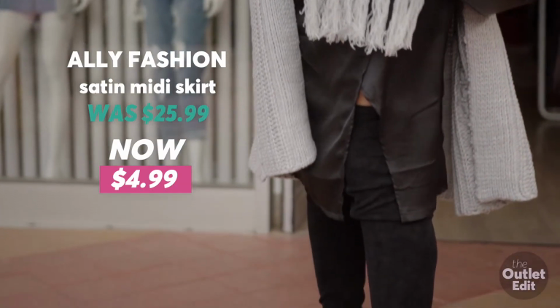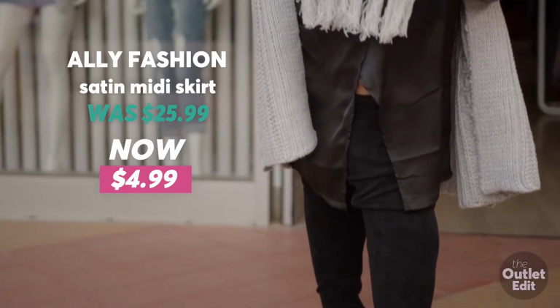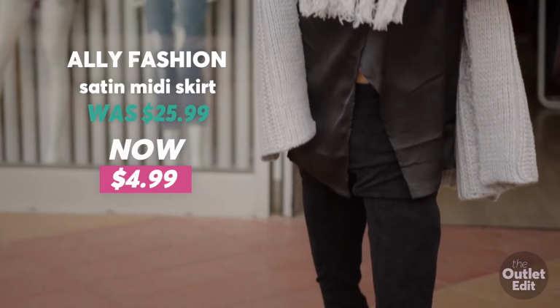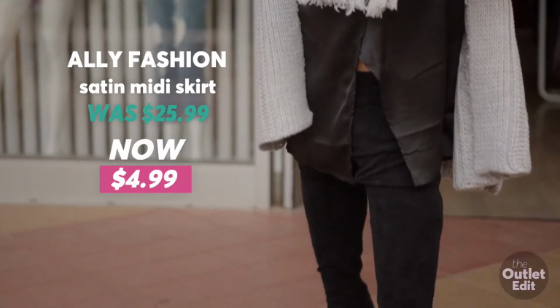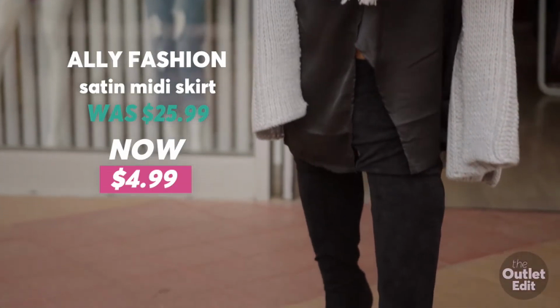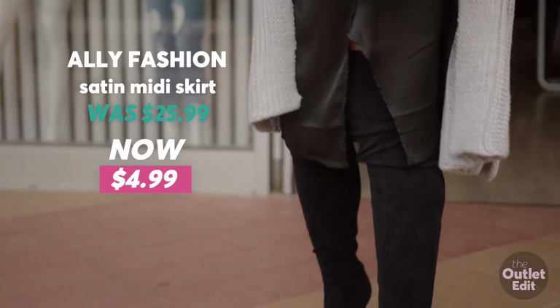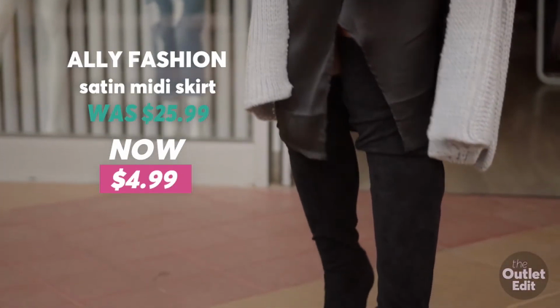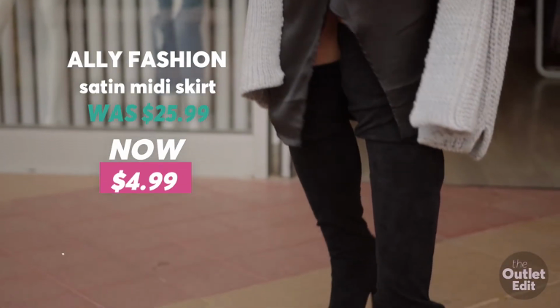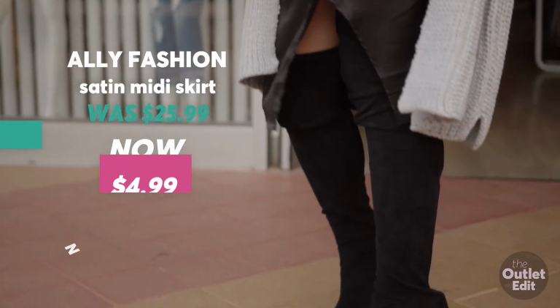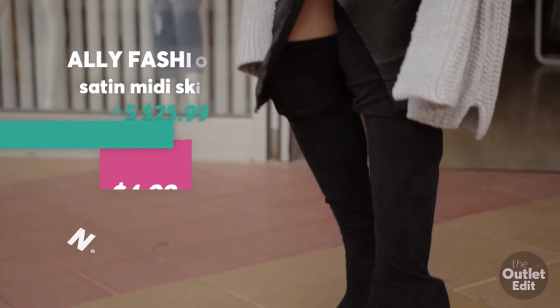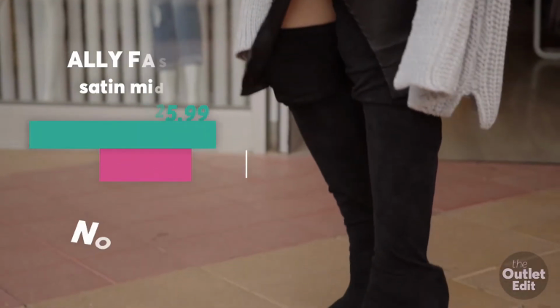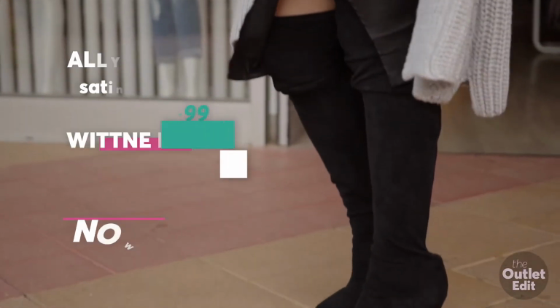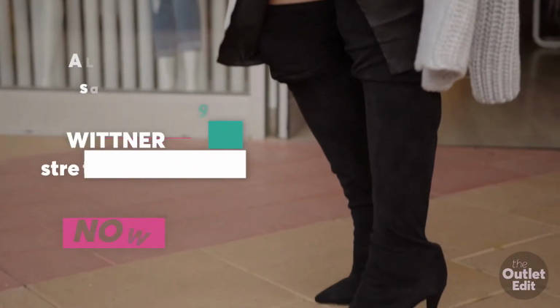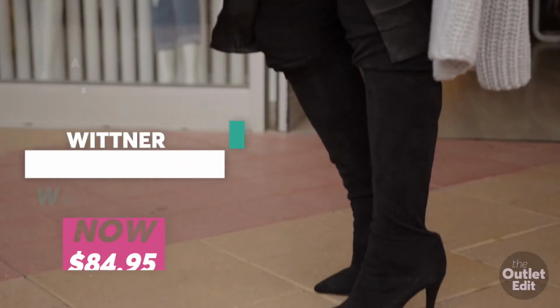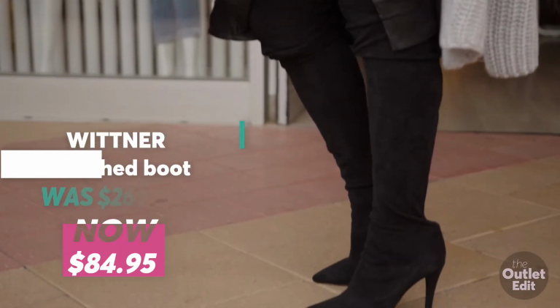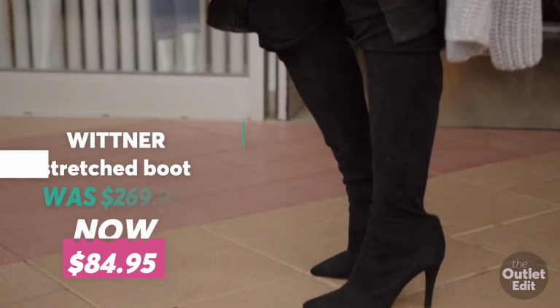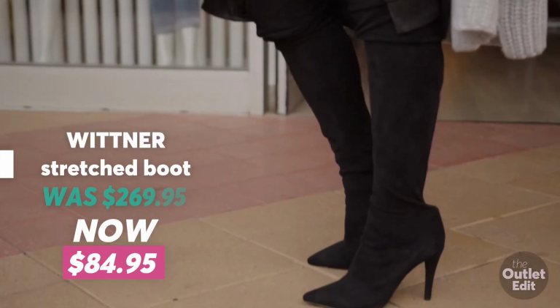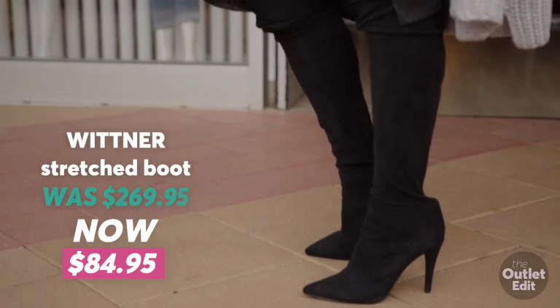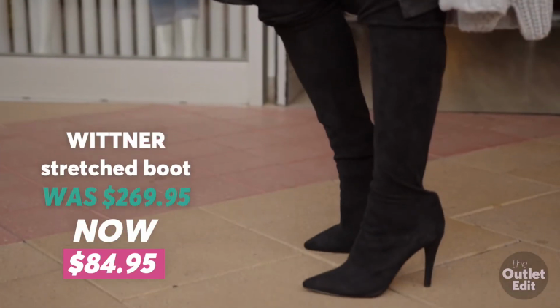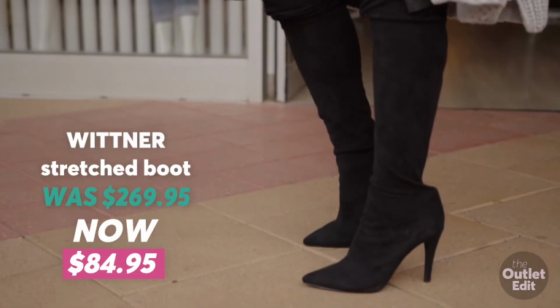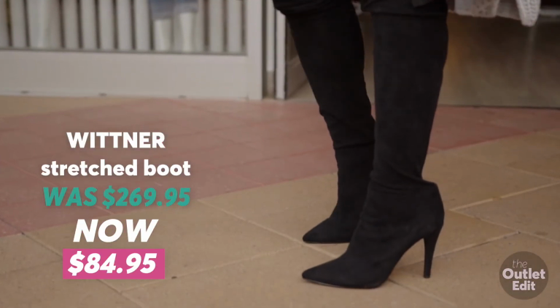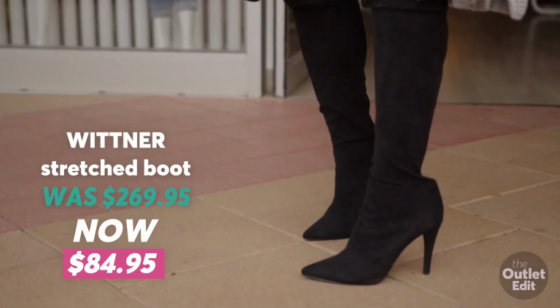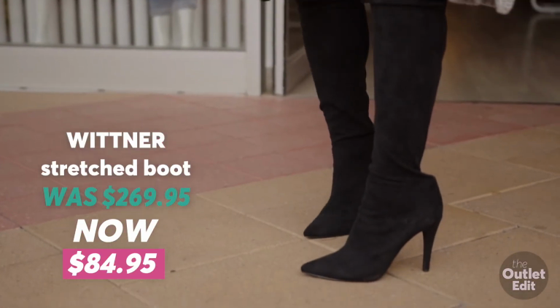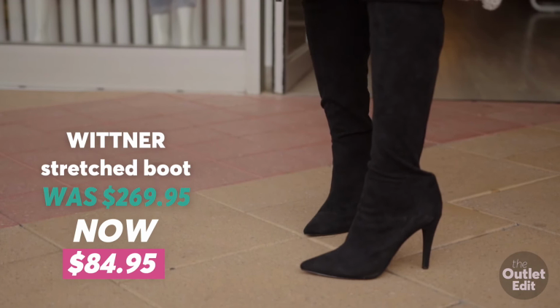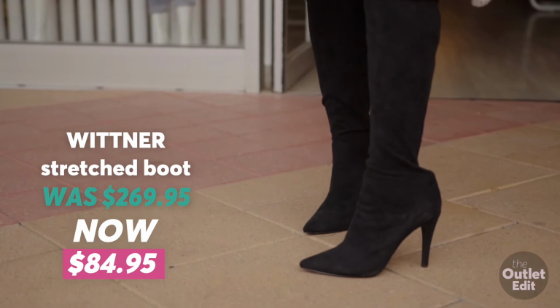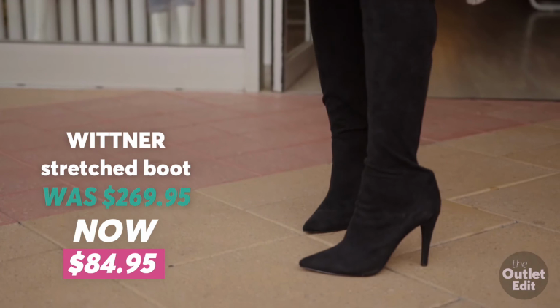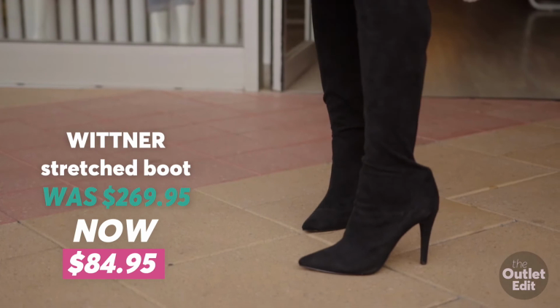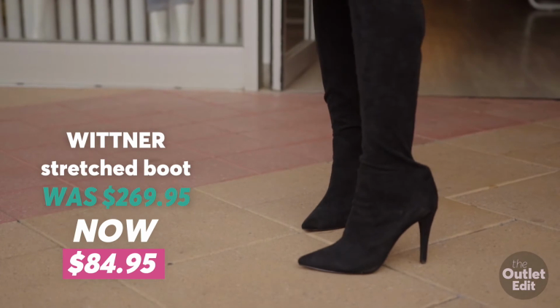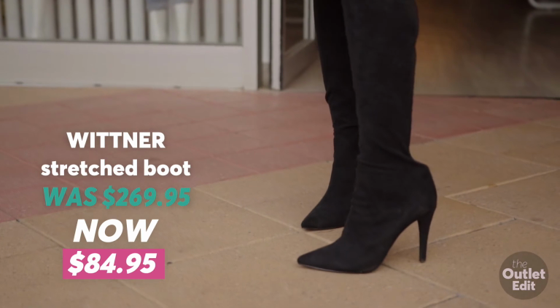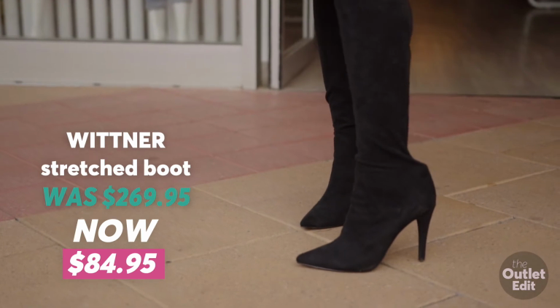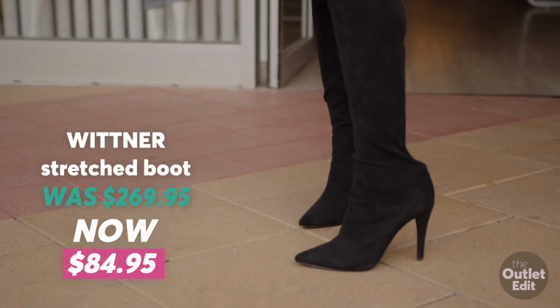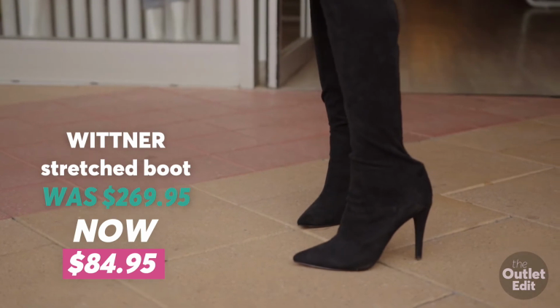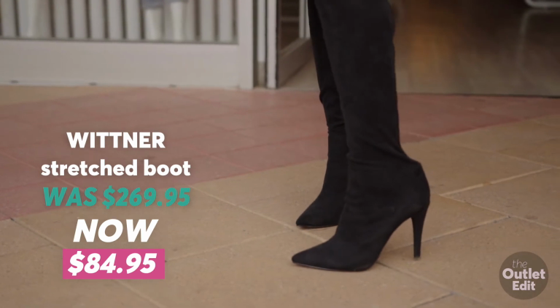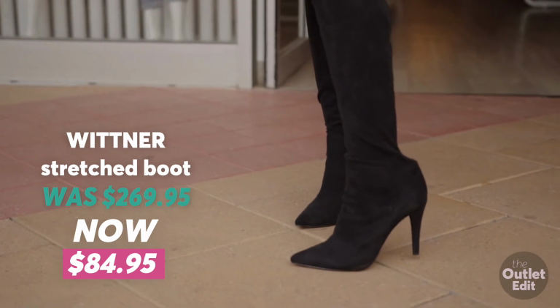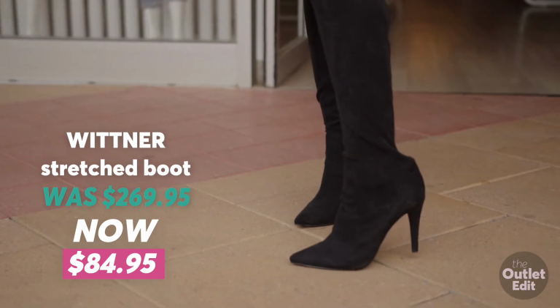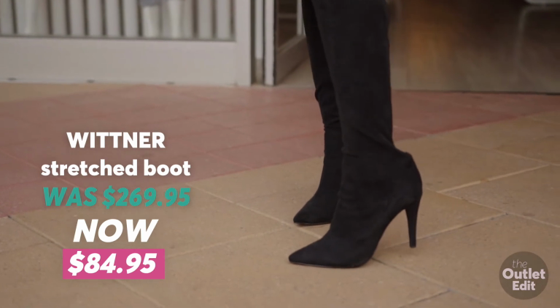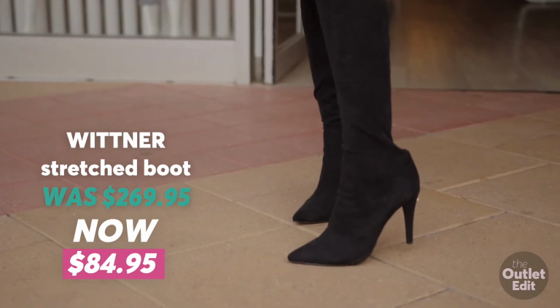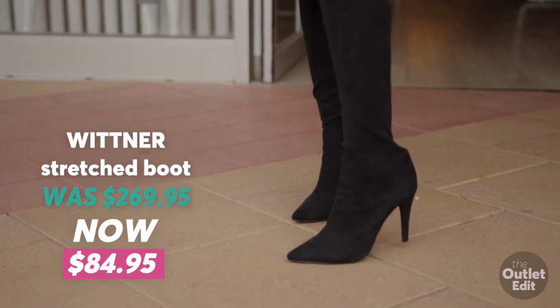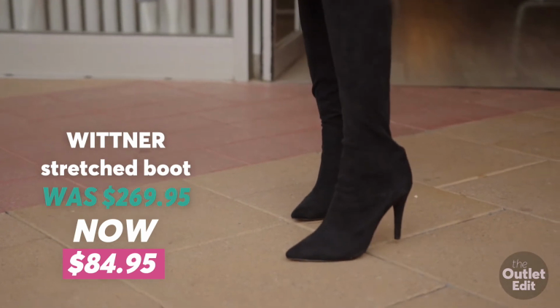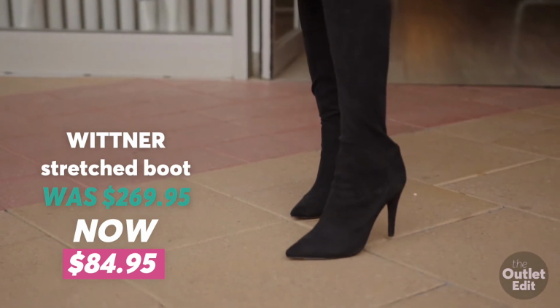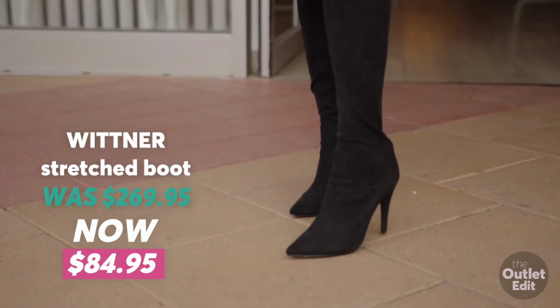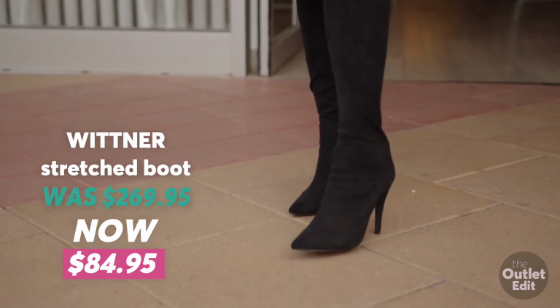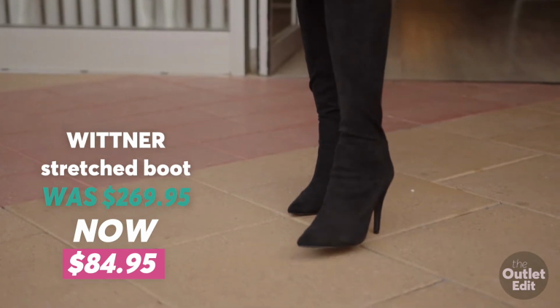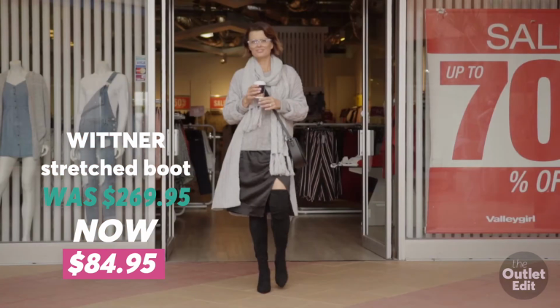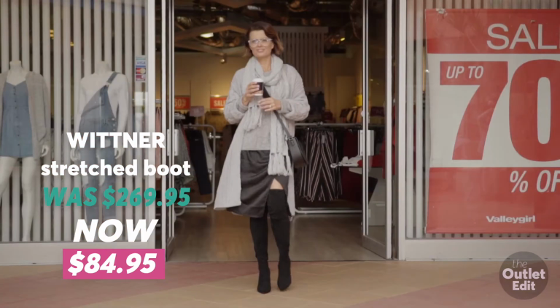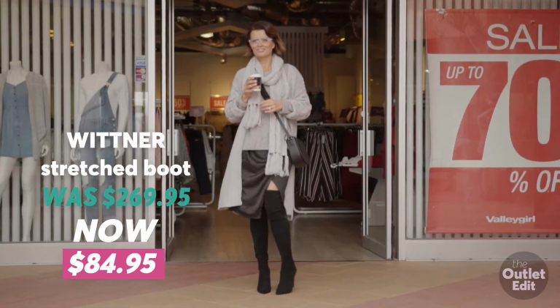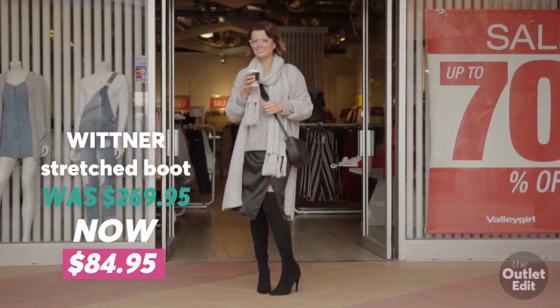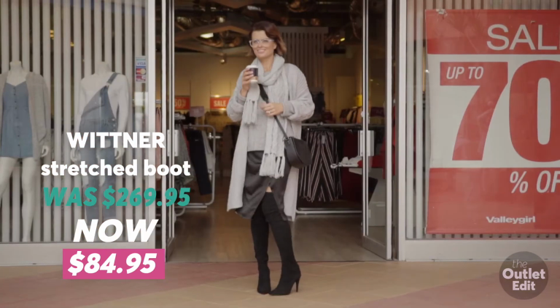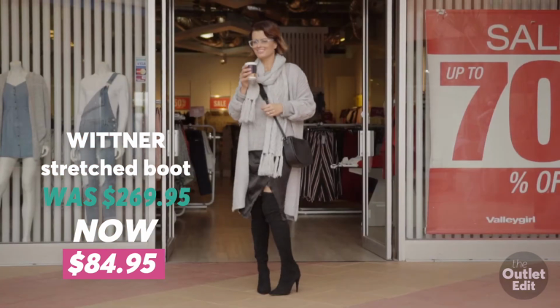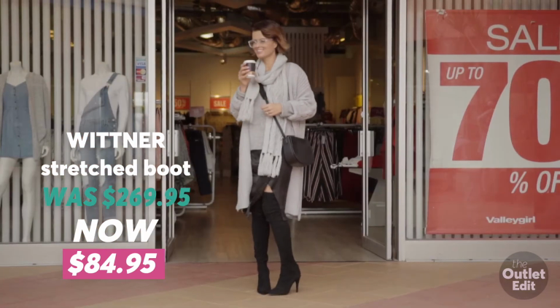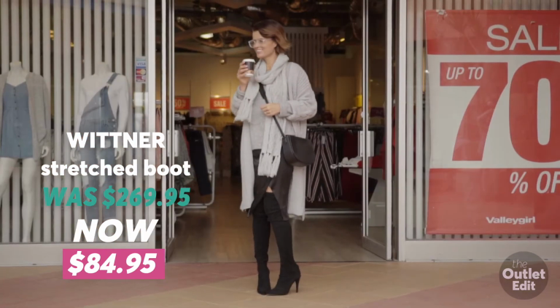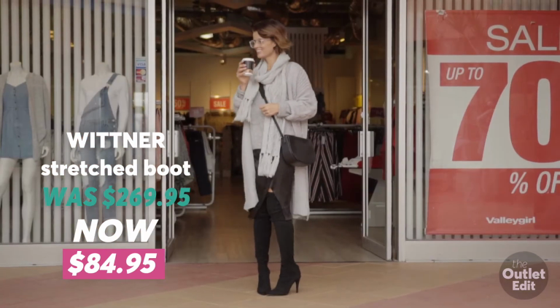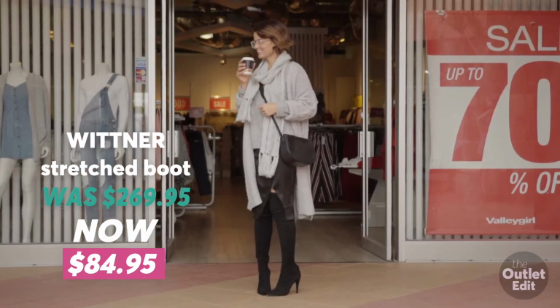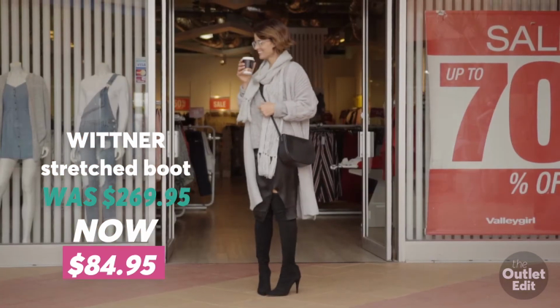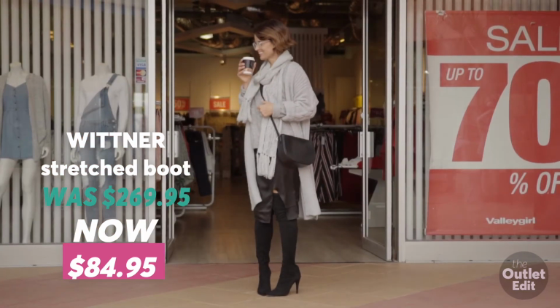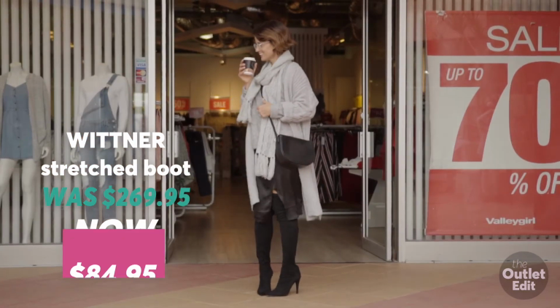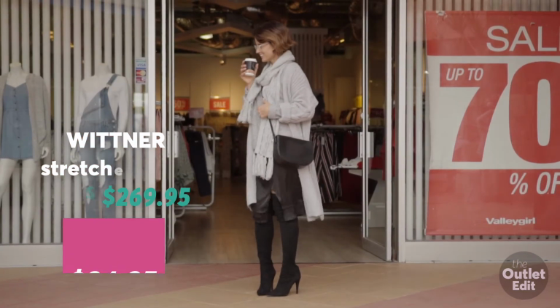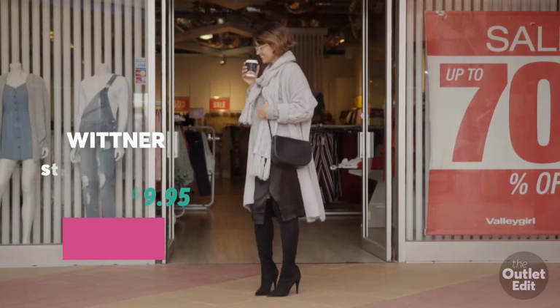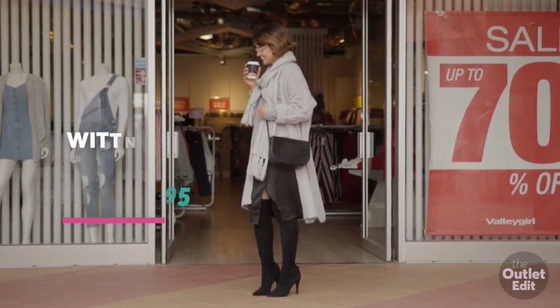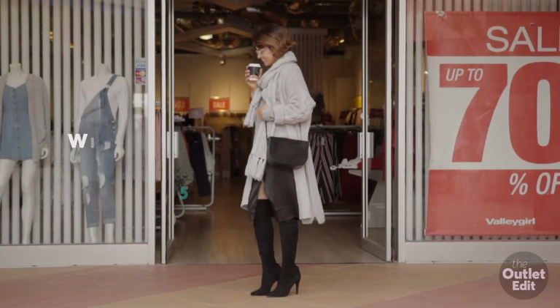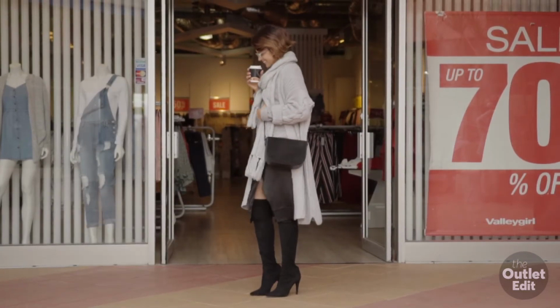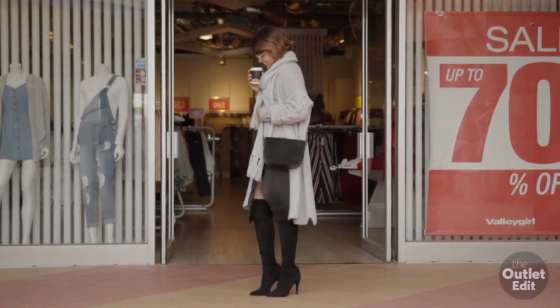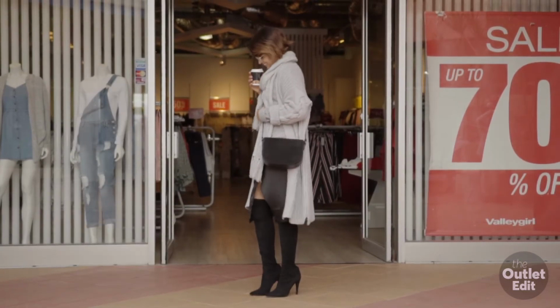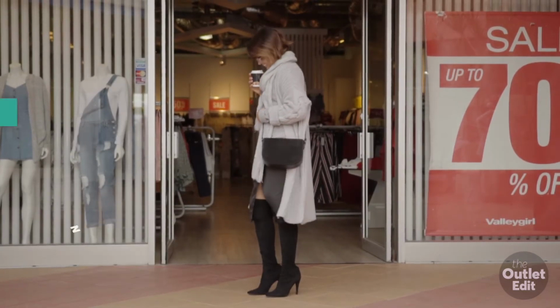Over-the-knee boots are great for this time of the year. They keep you nice and warm, but keep it classy by styling them with a midi skirt.